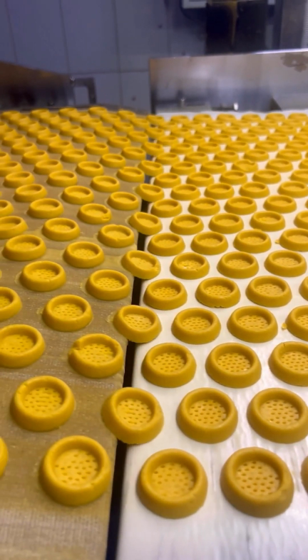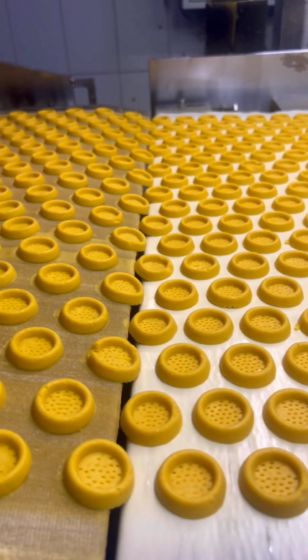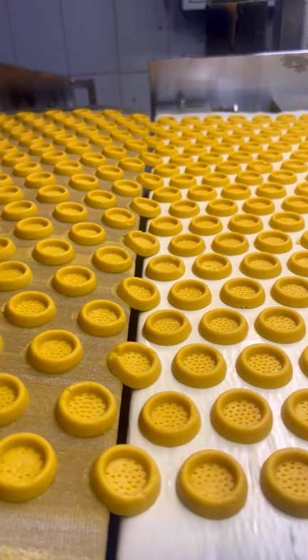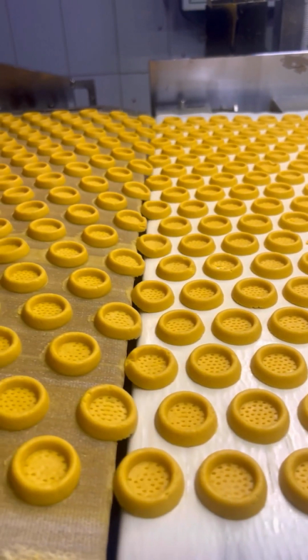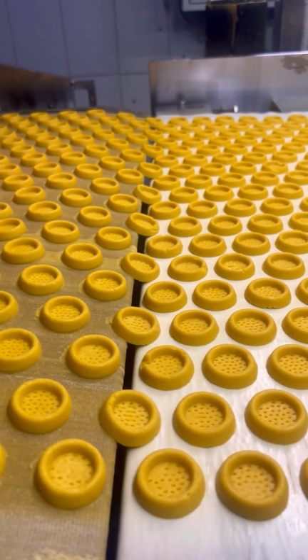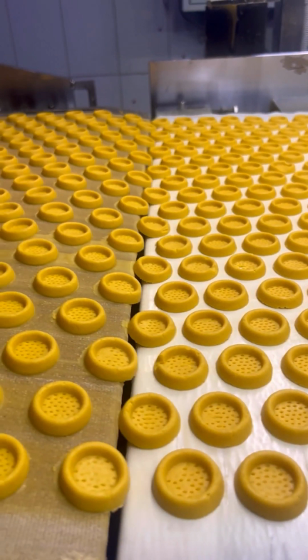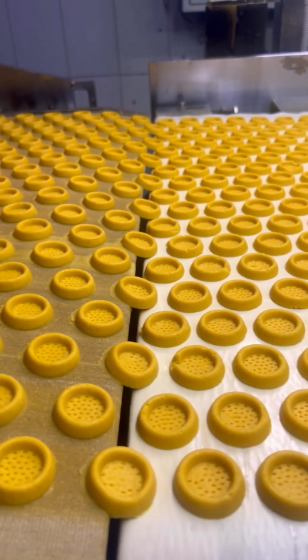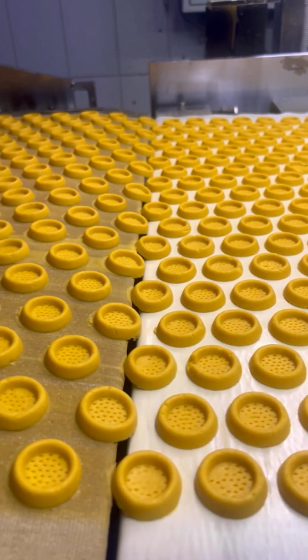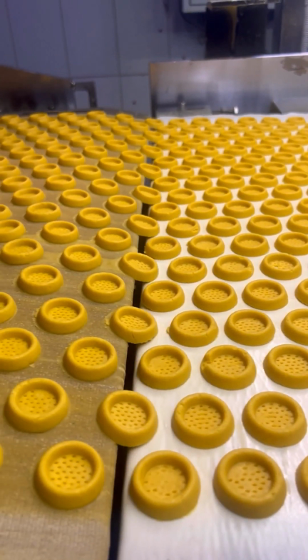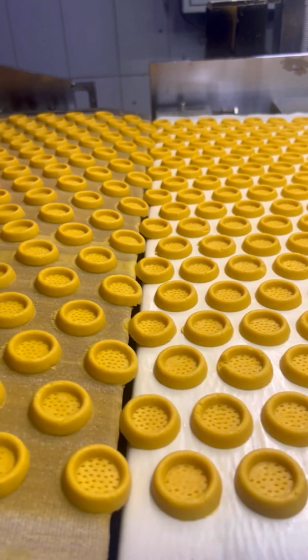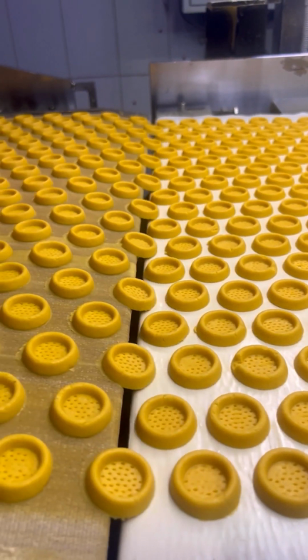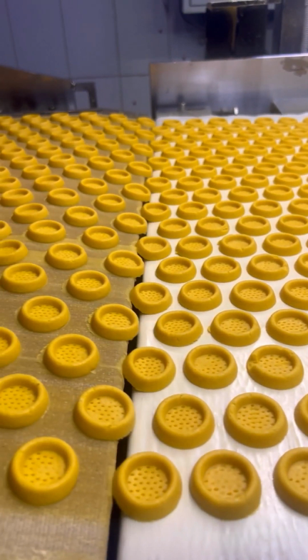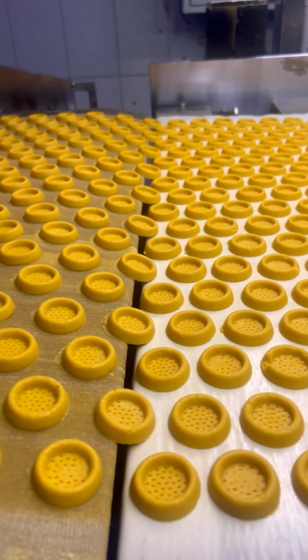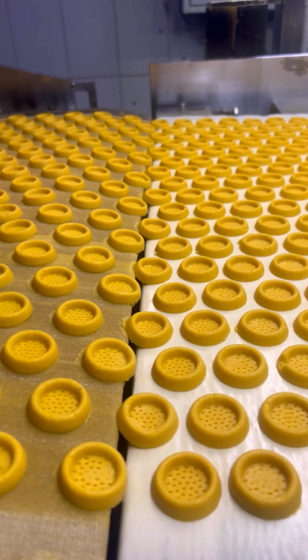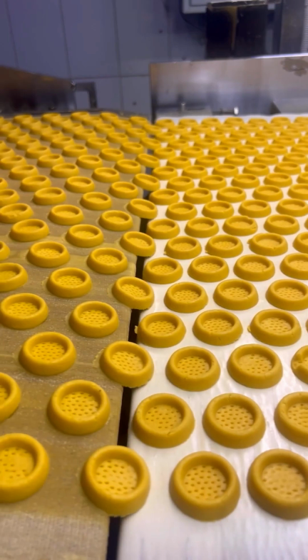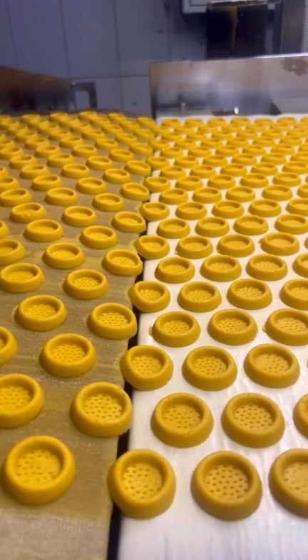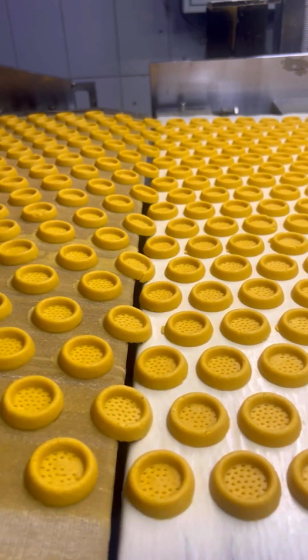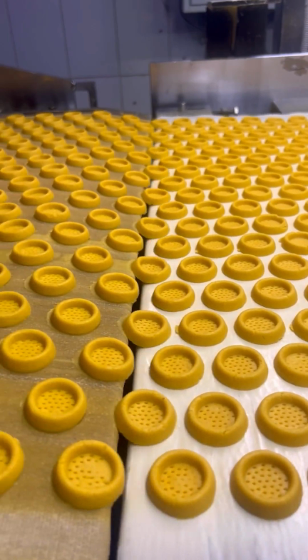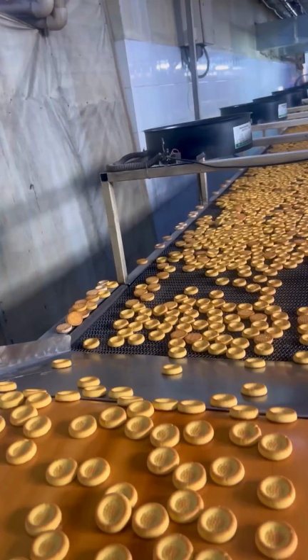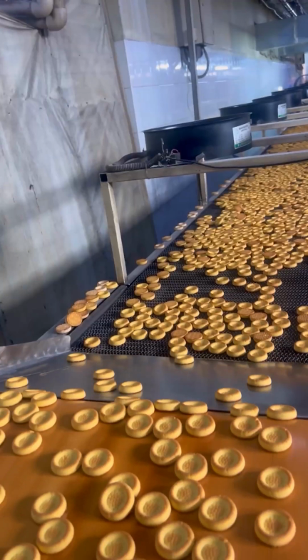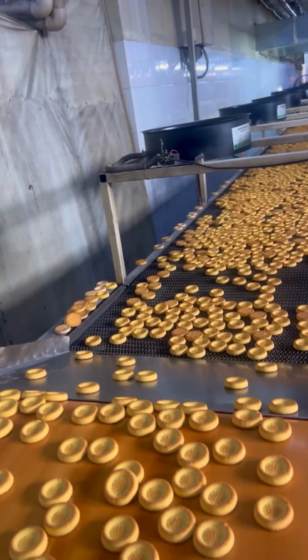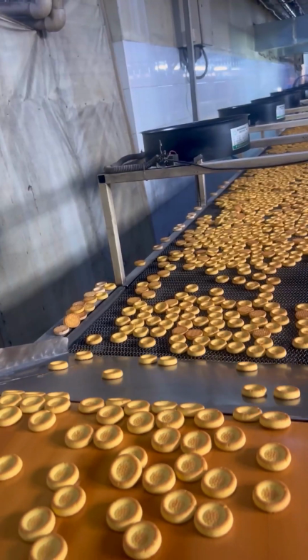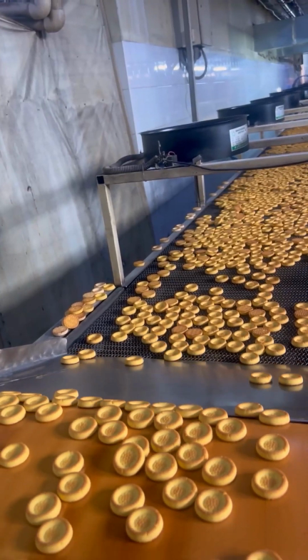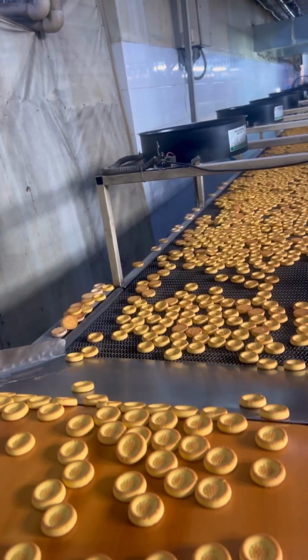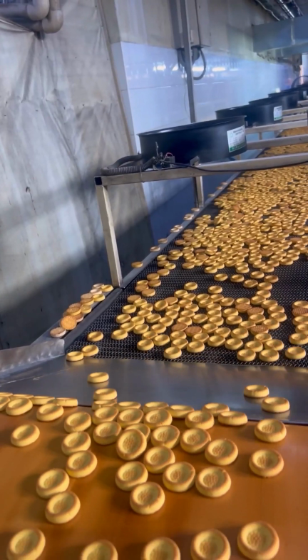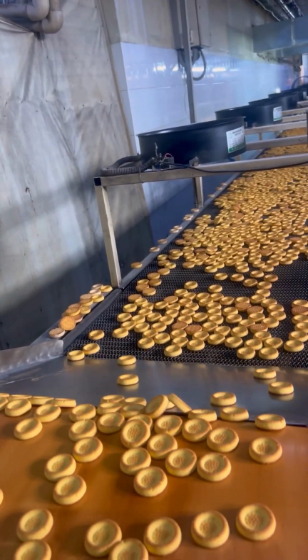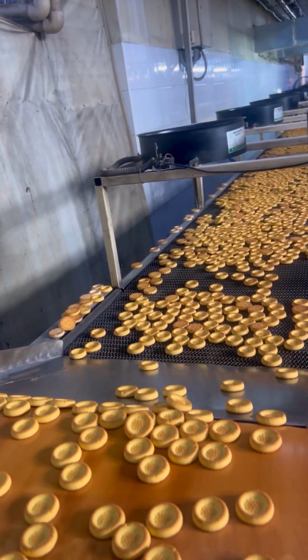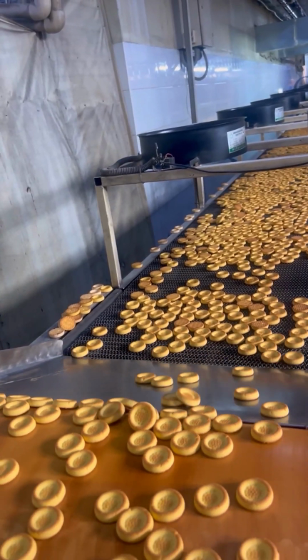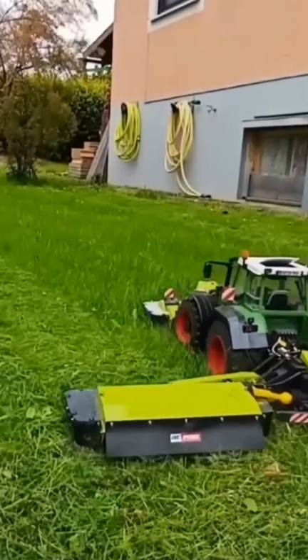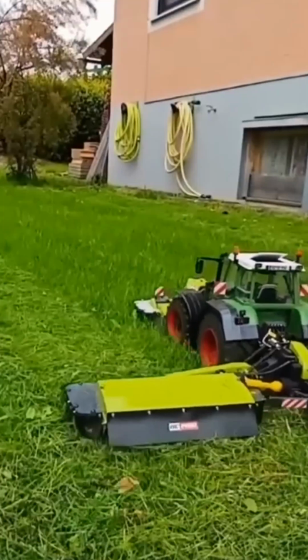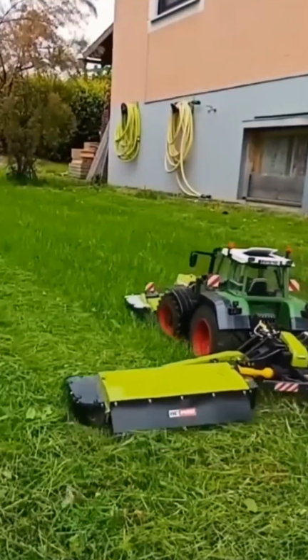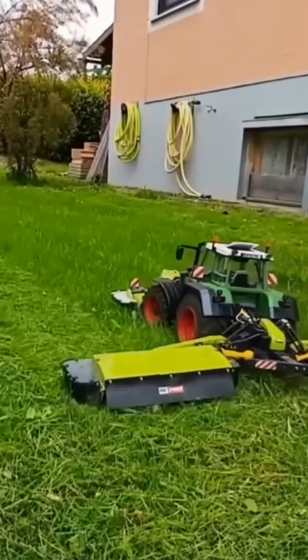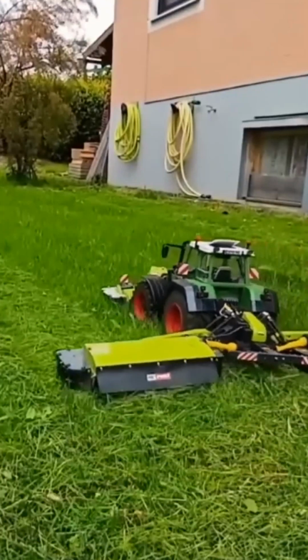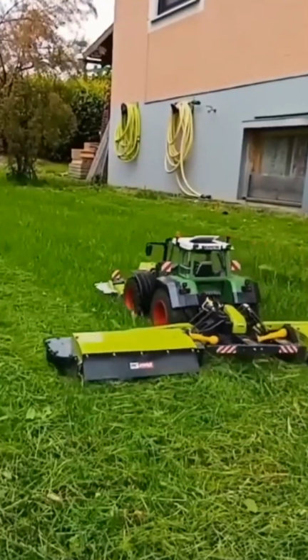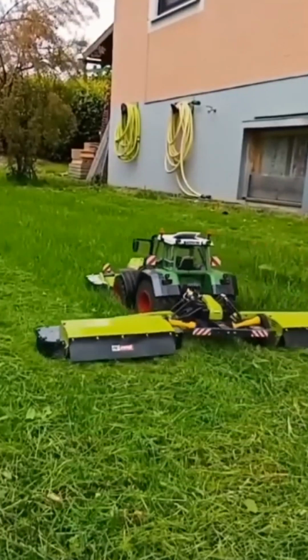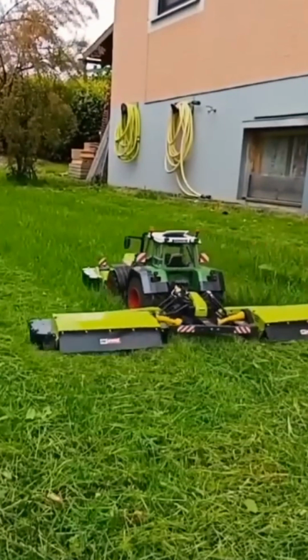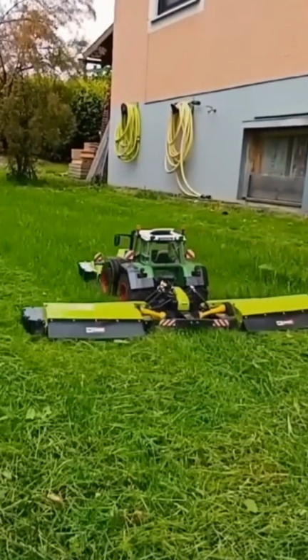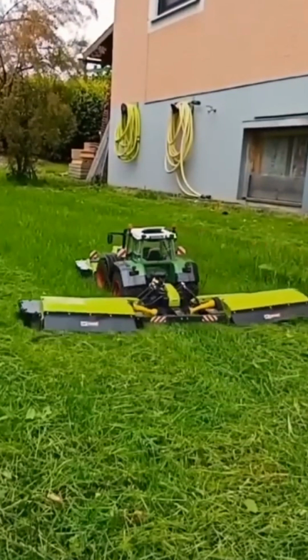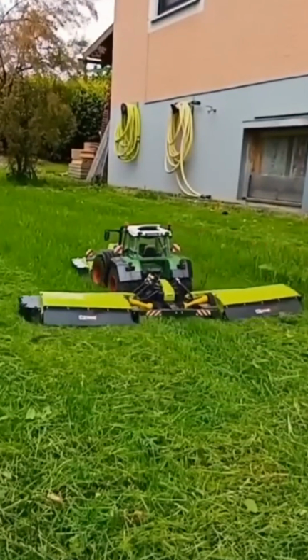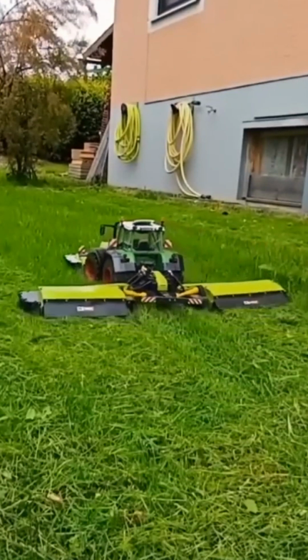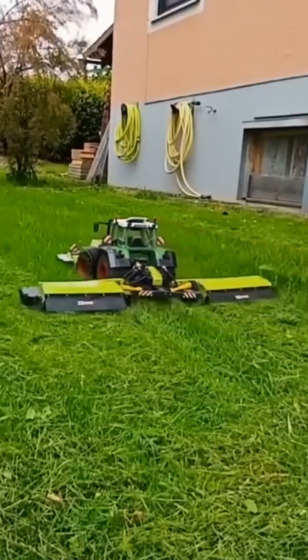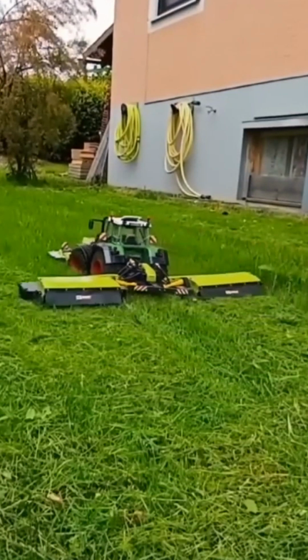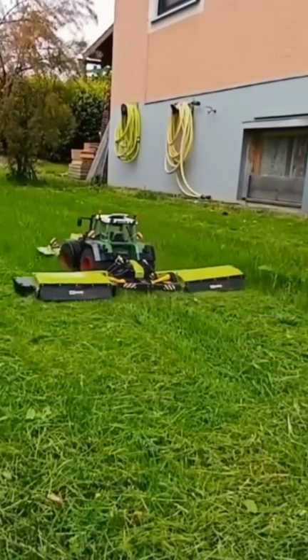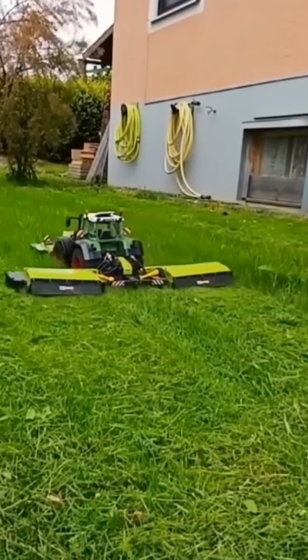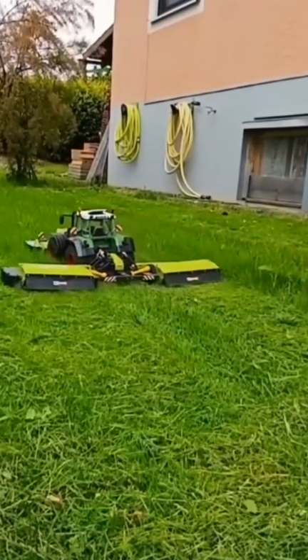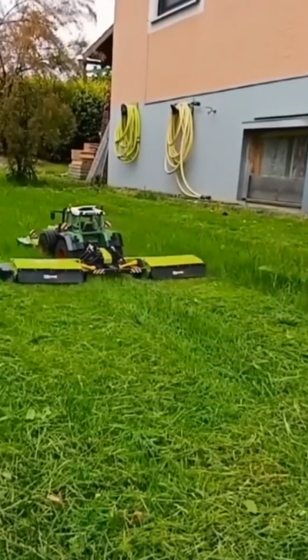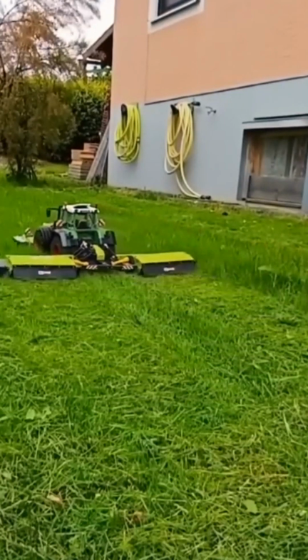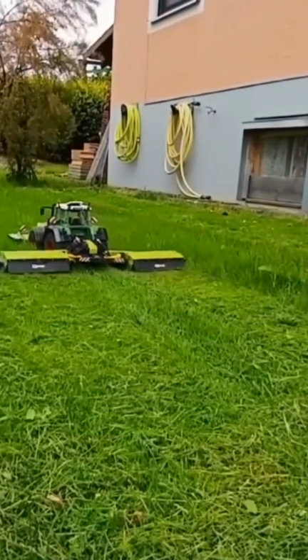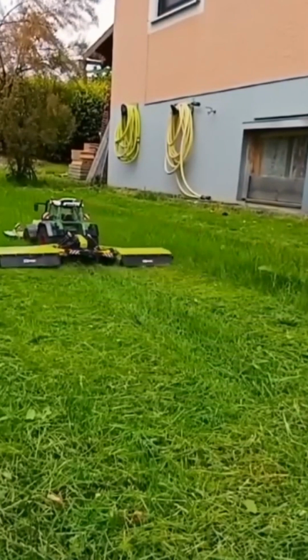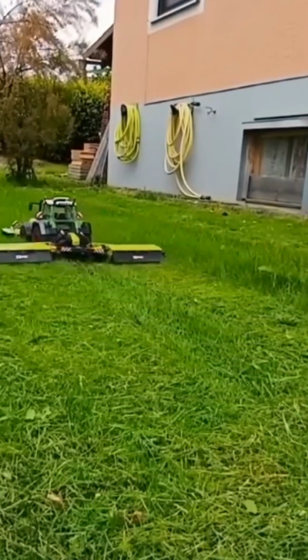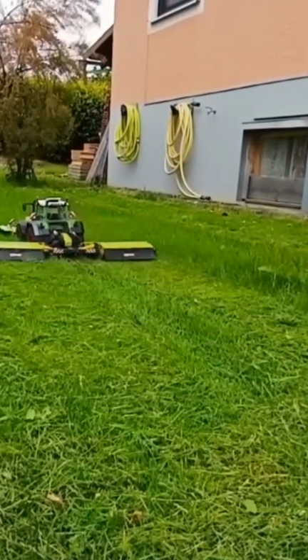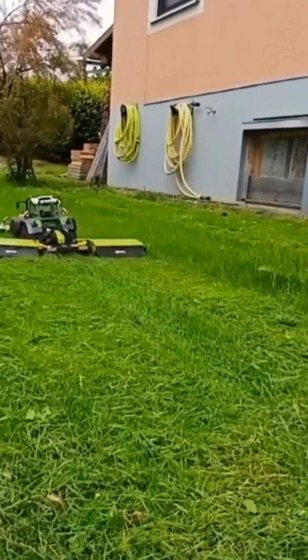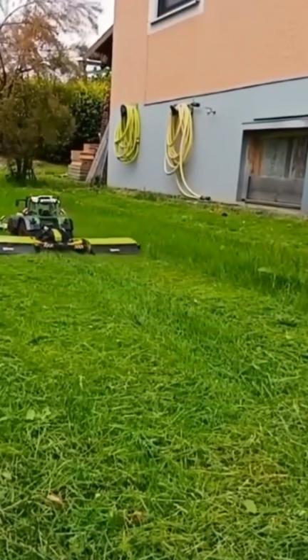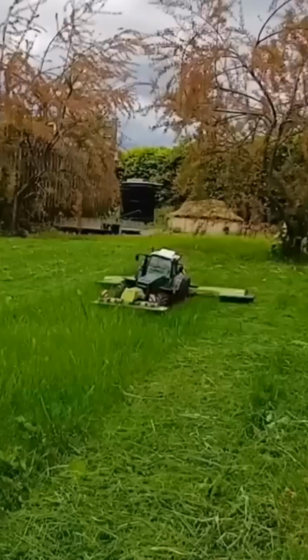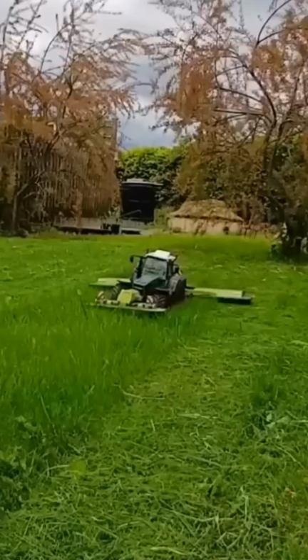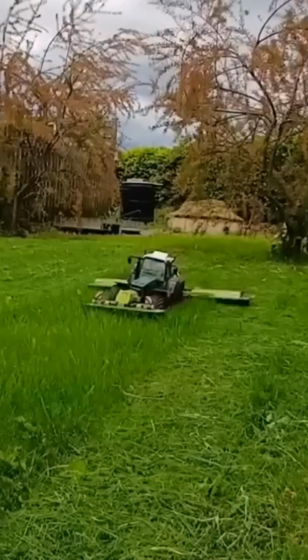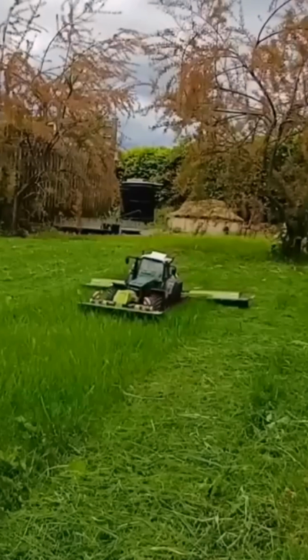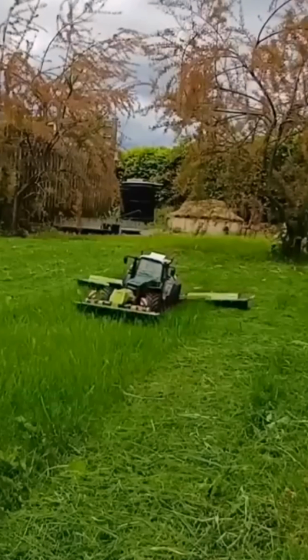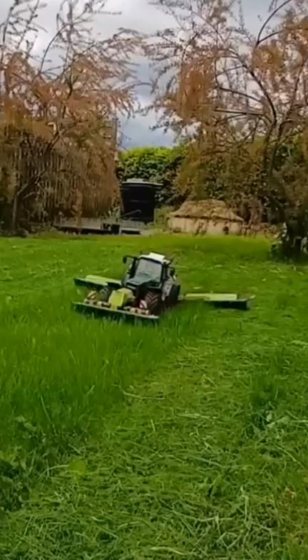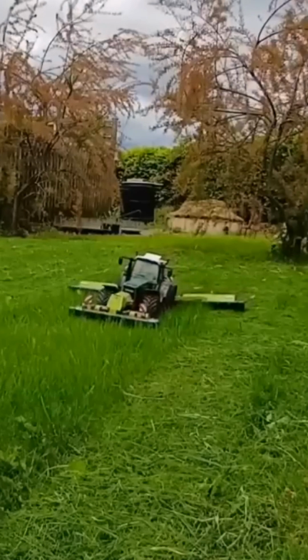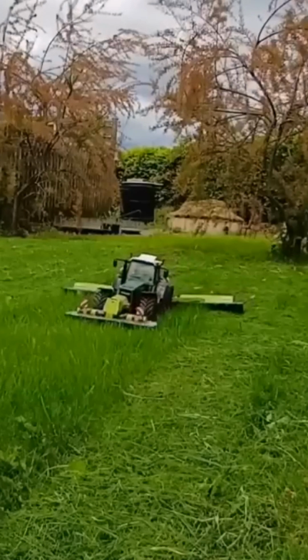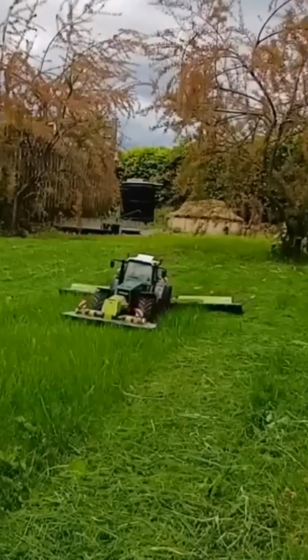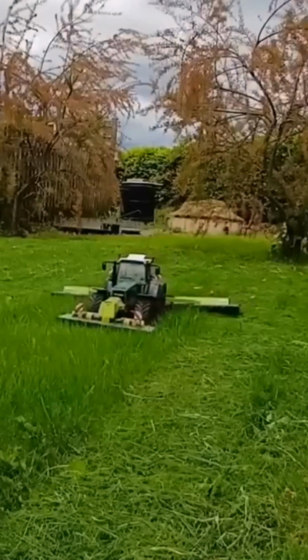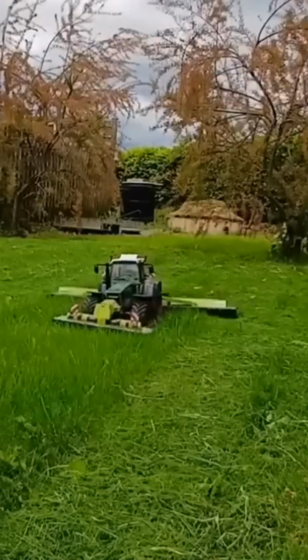Think you've seen it all? Think again. We're taking you behind the scenes to see tricks that look more like magic than manual labor.